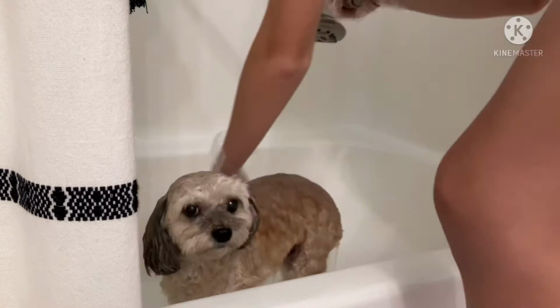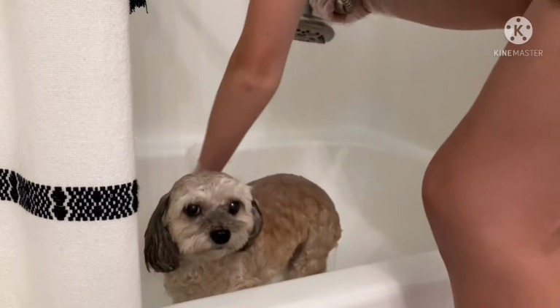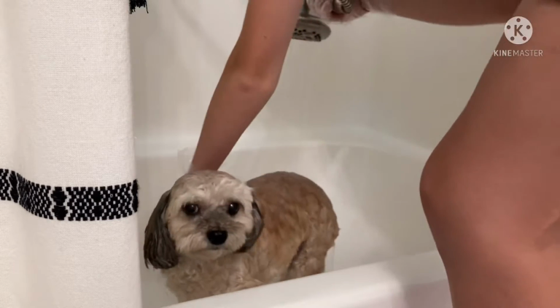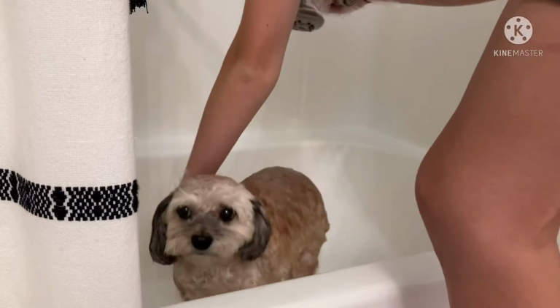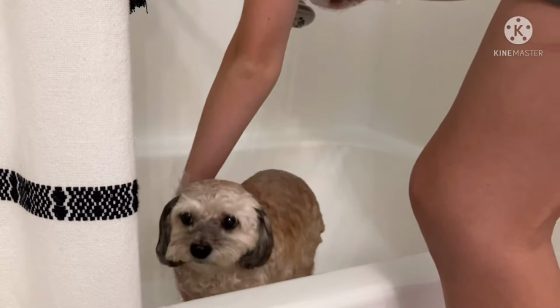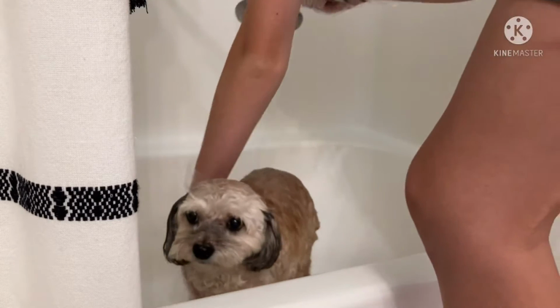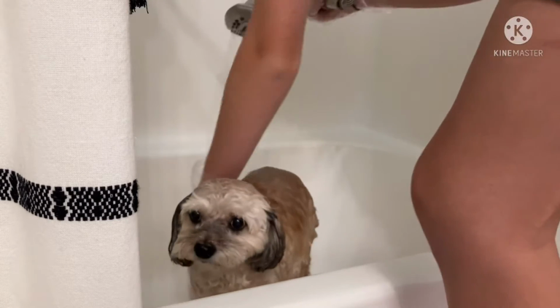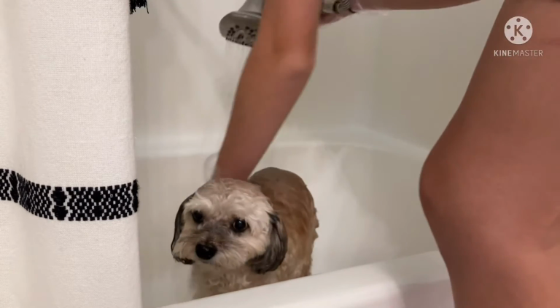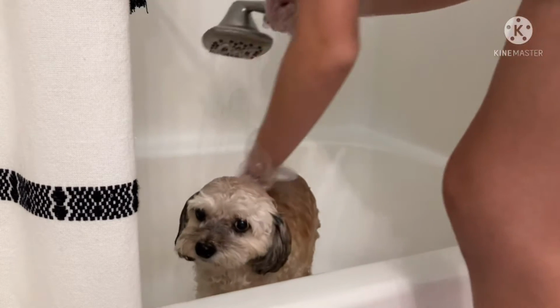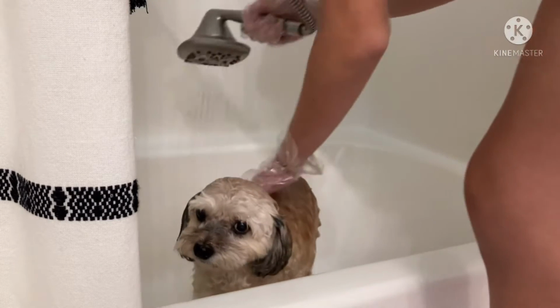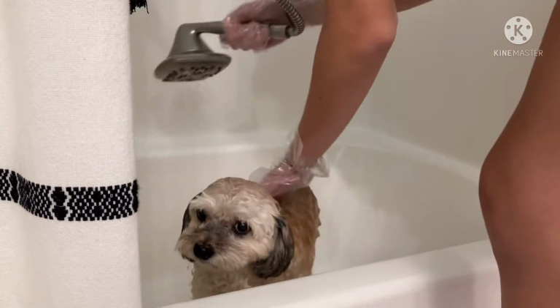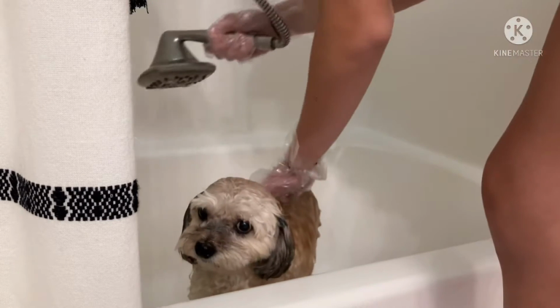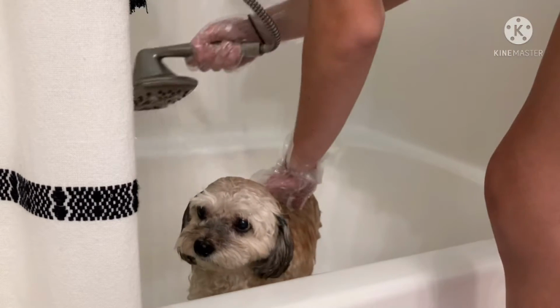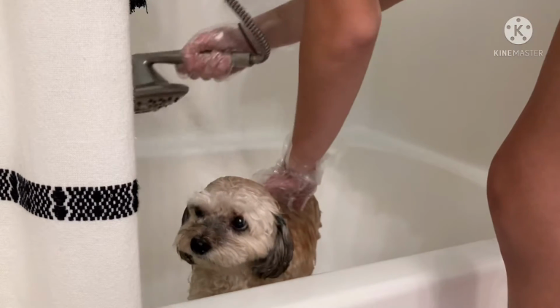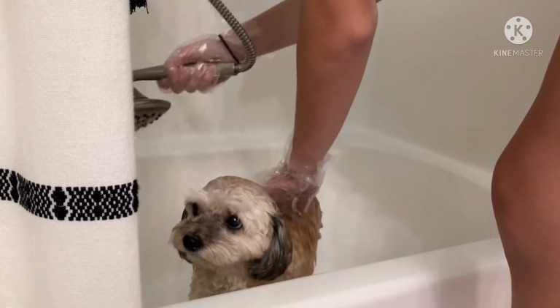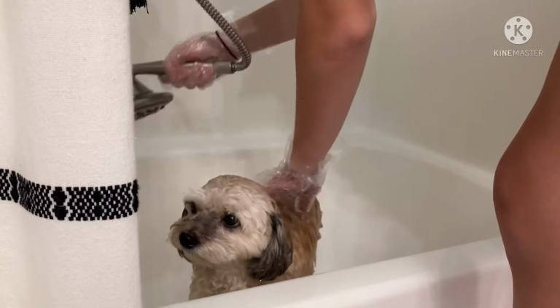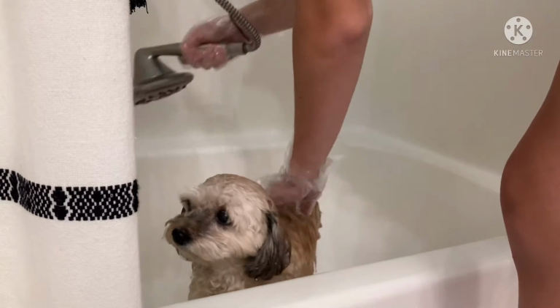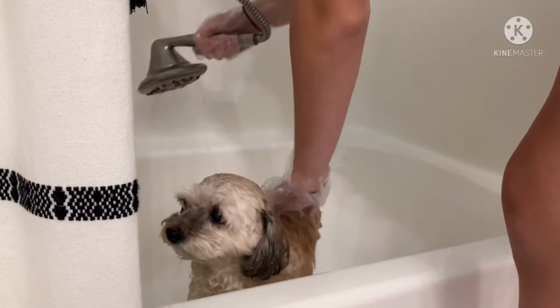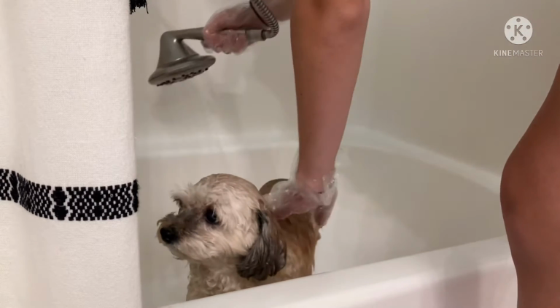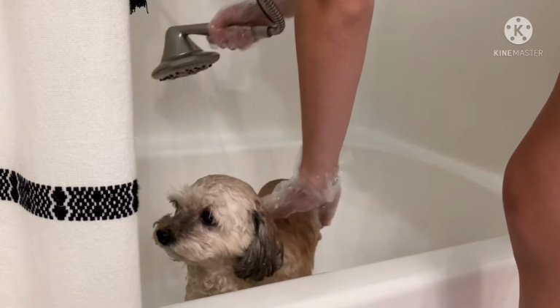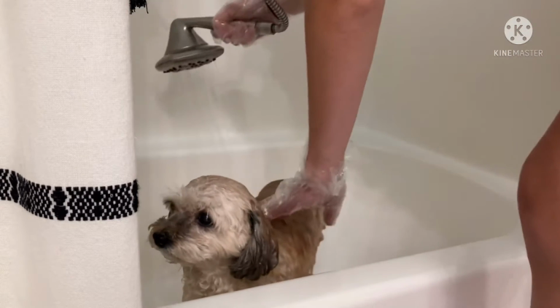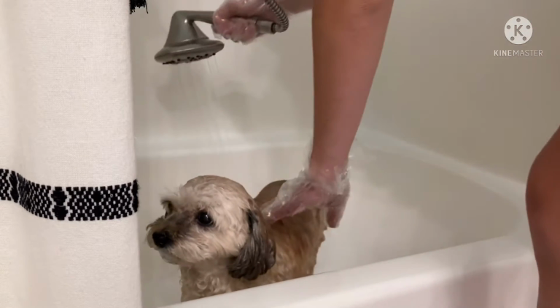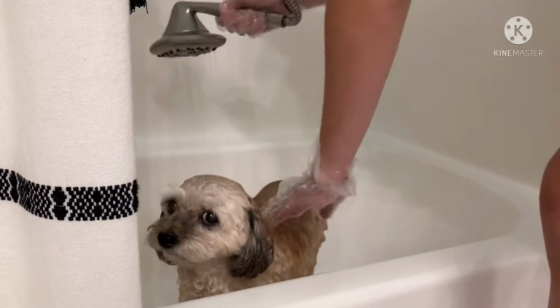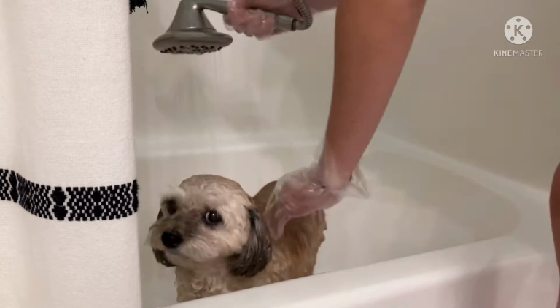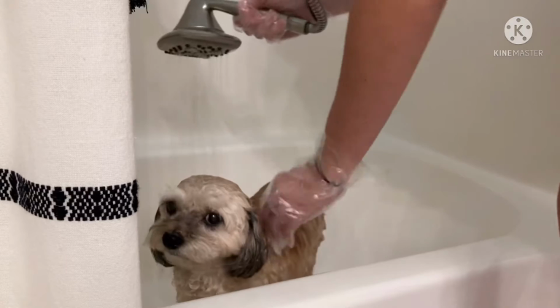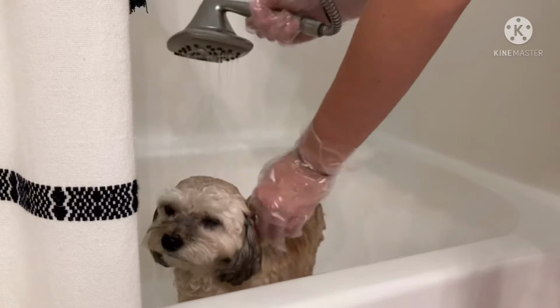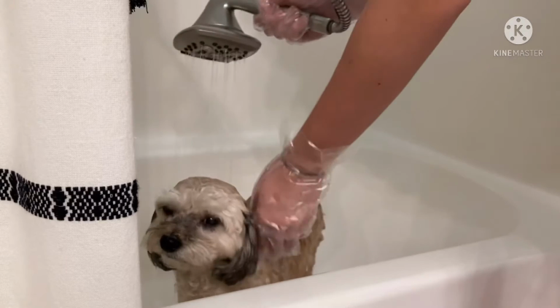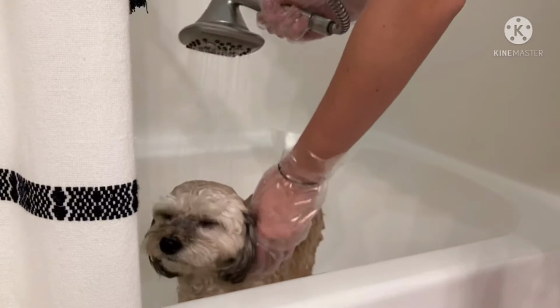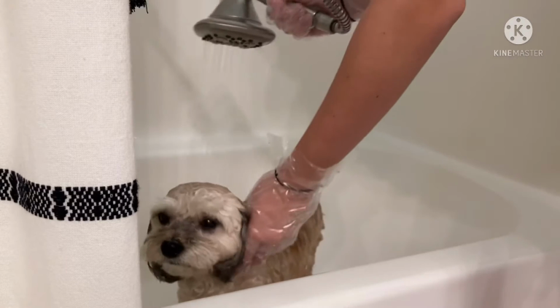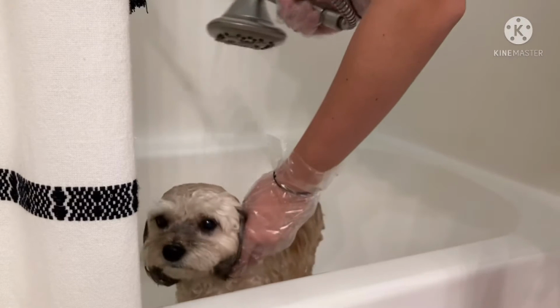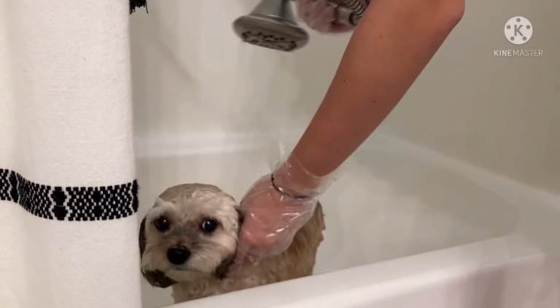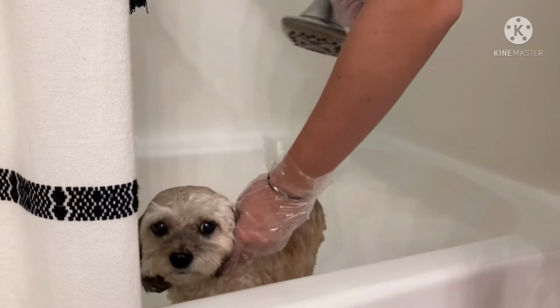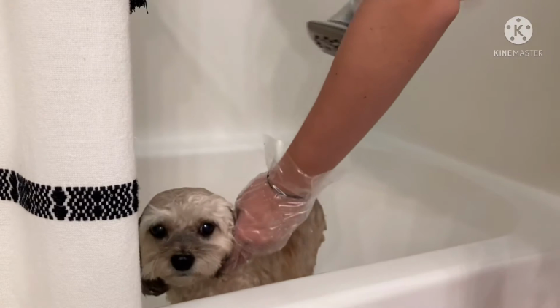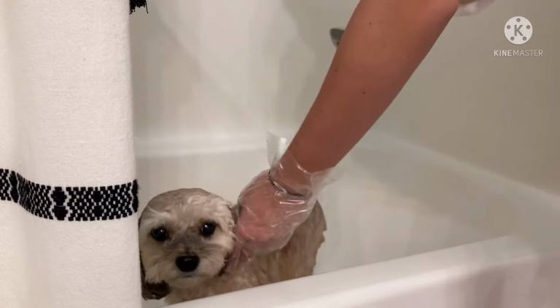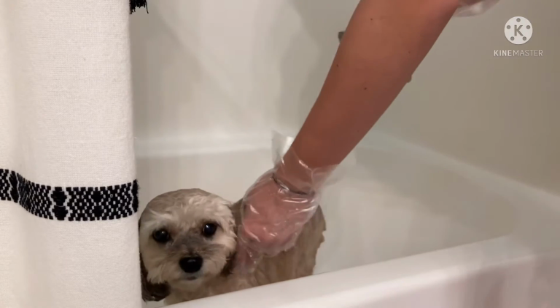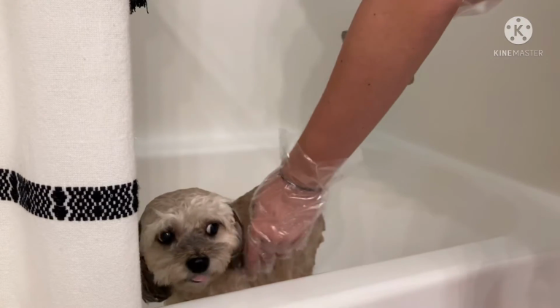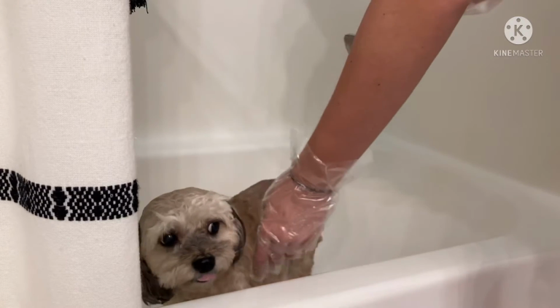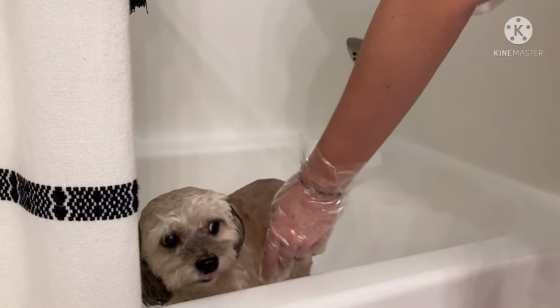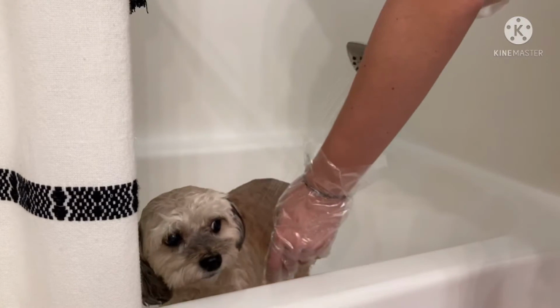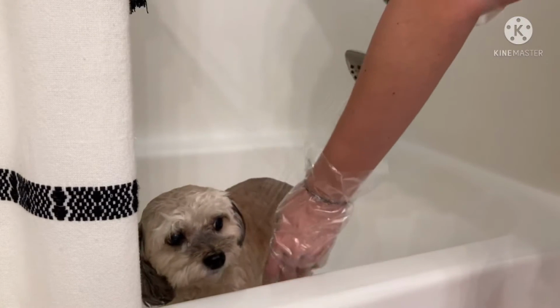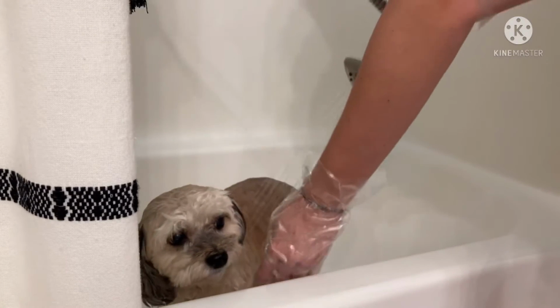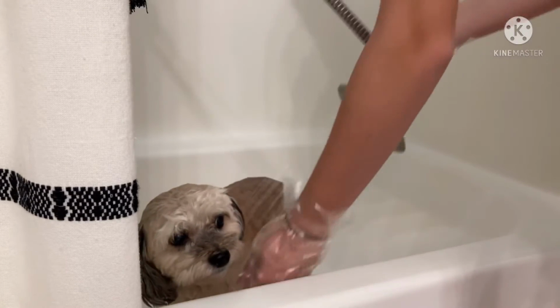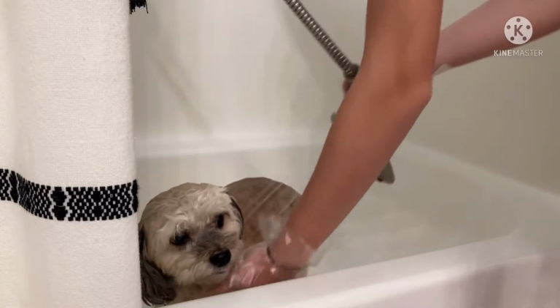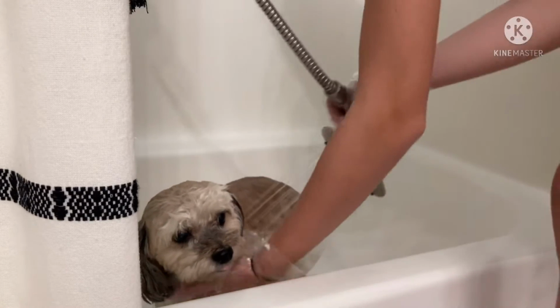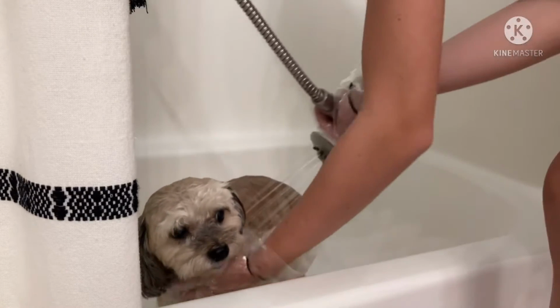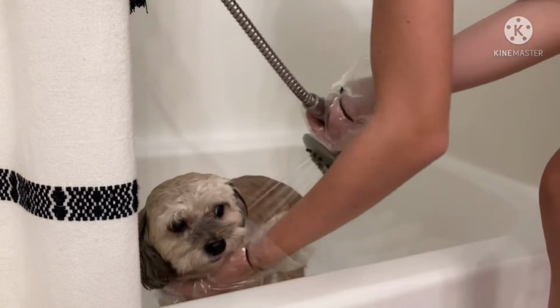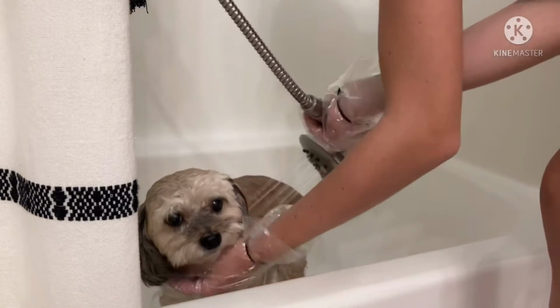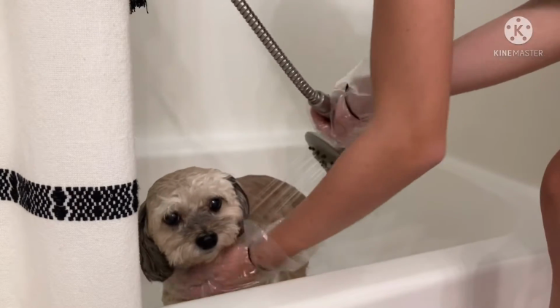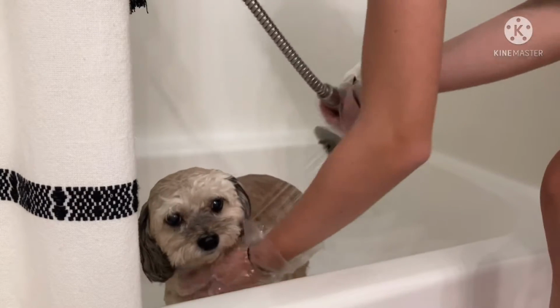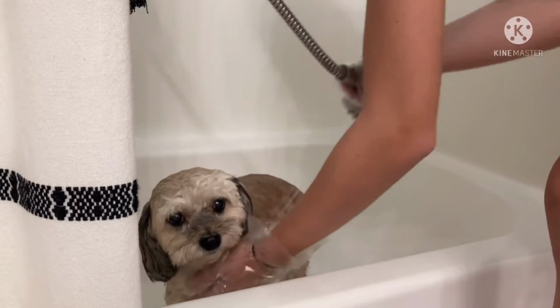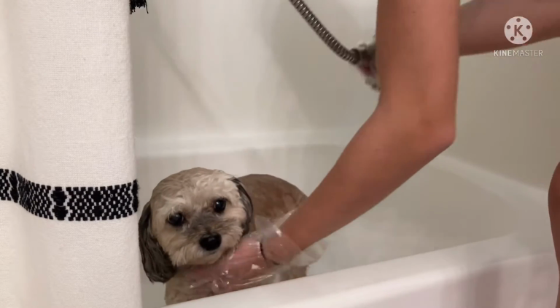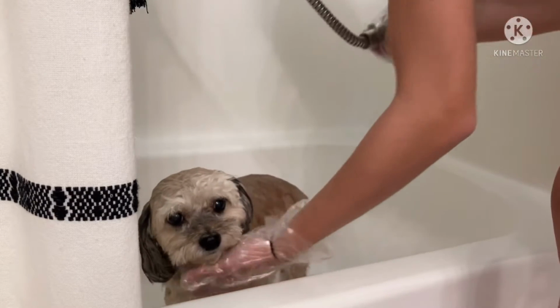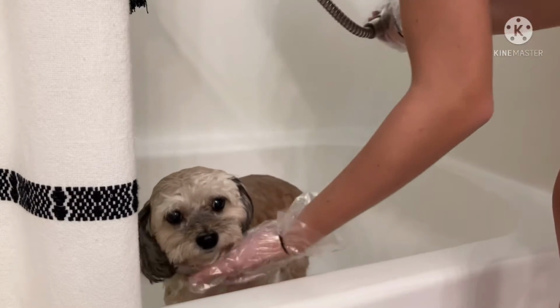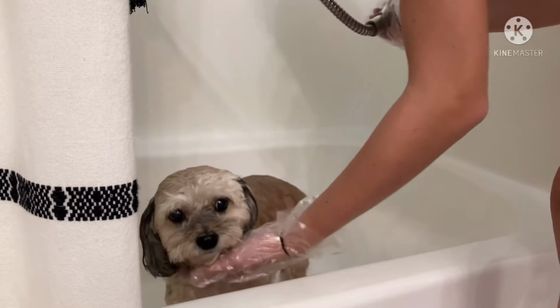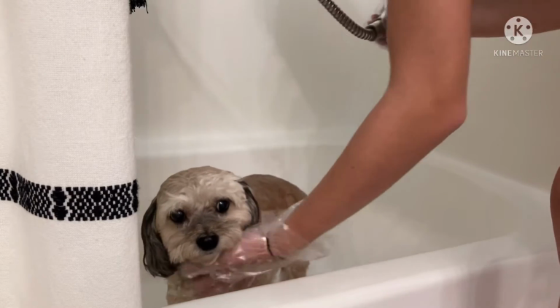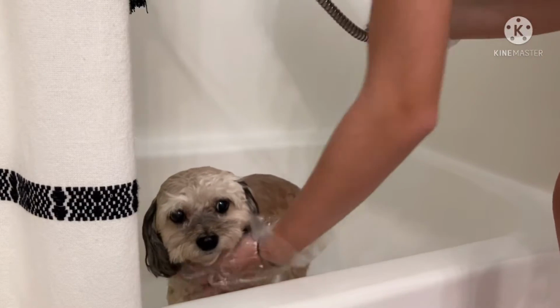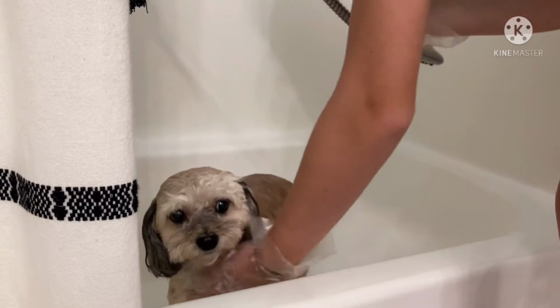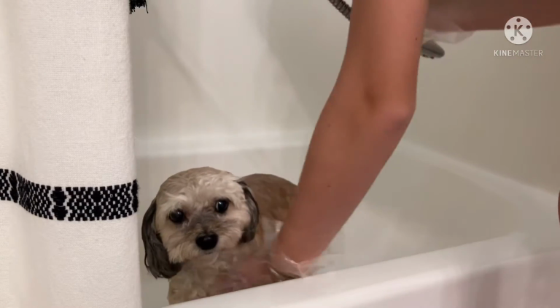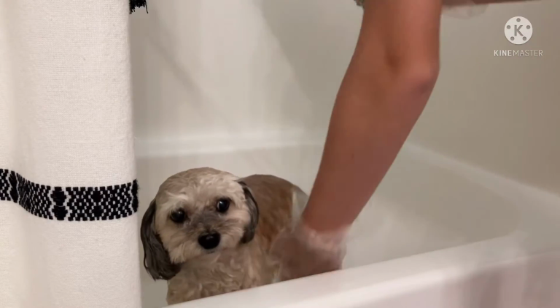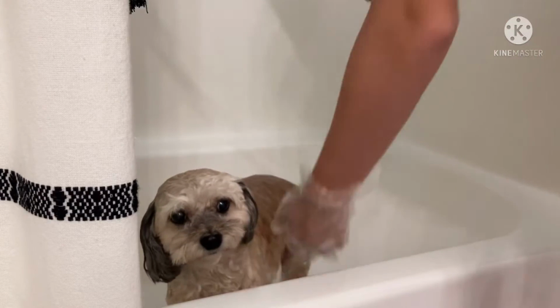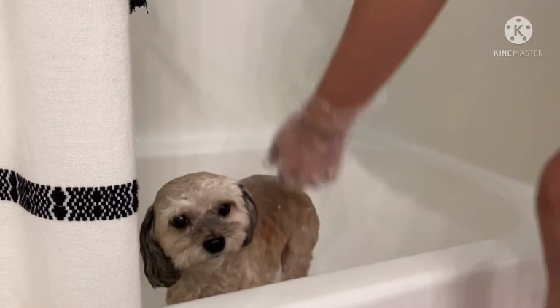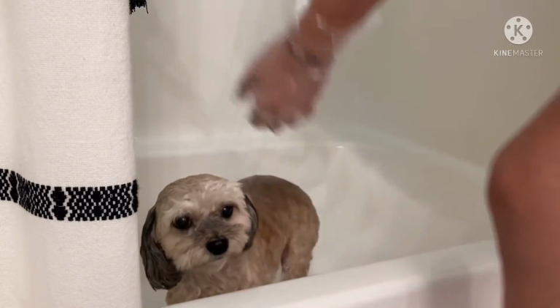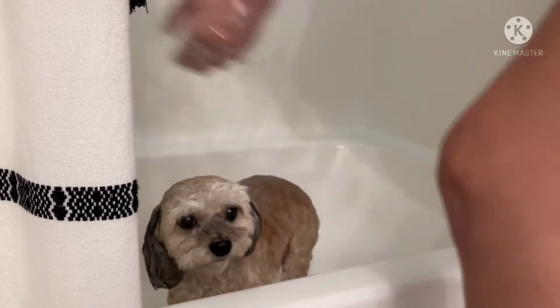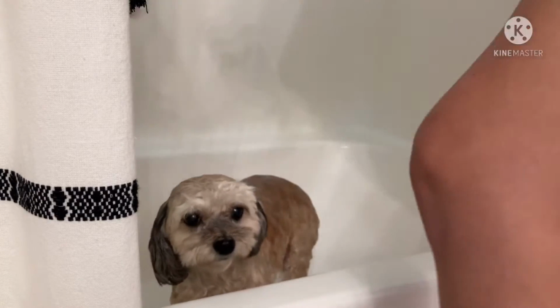He does enjoy the warm shower, but he doesn't like if I get it in his face, so right now I'm just avoiding his face.